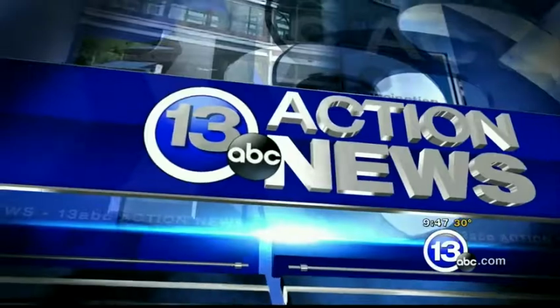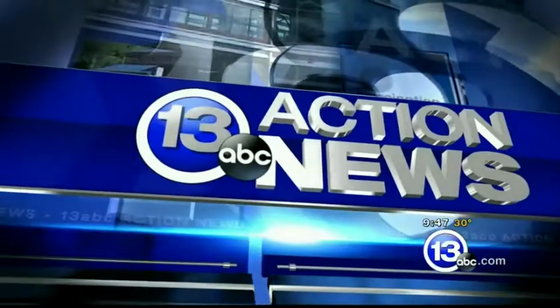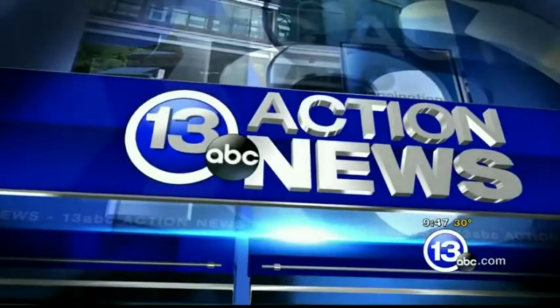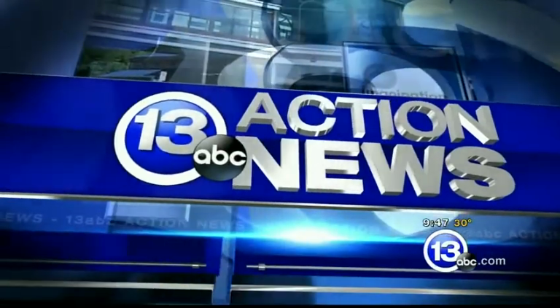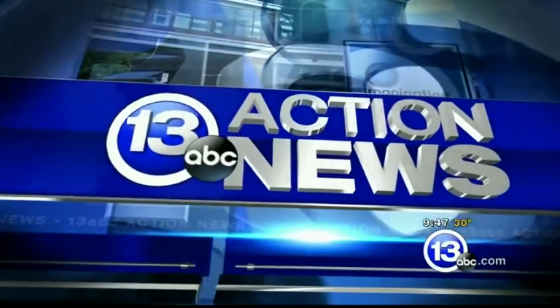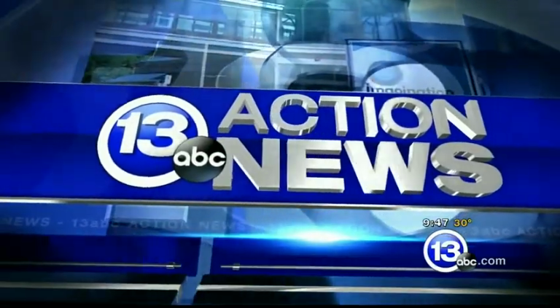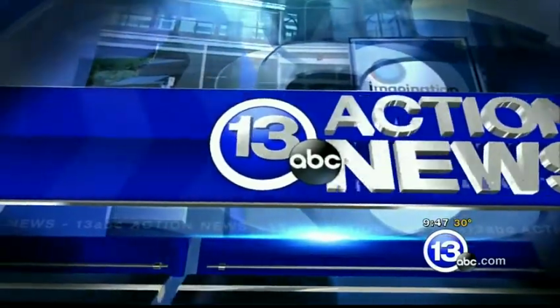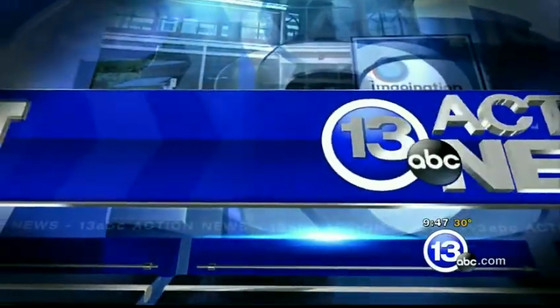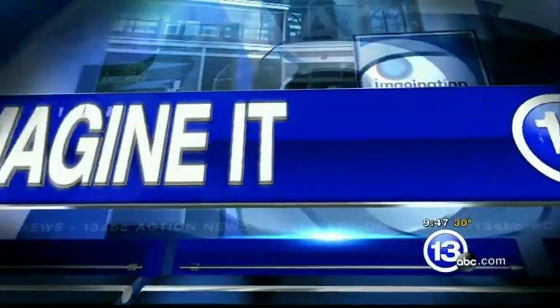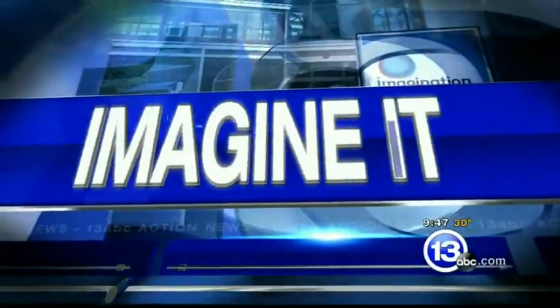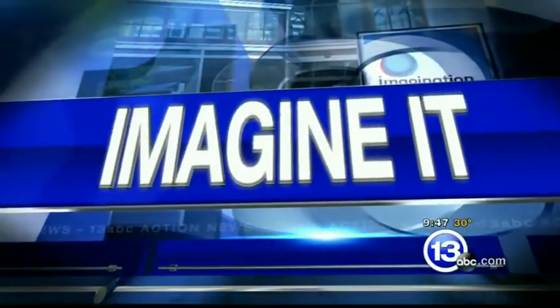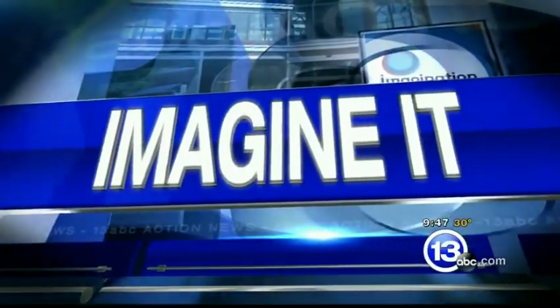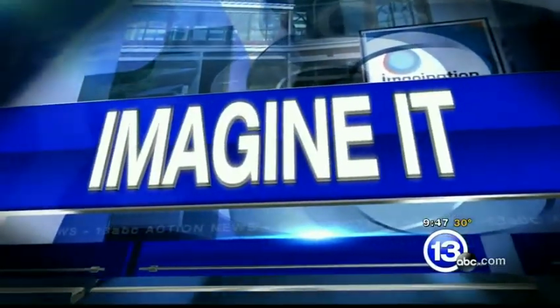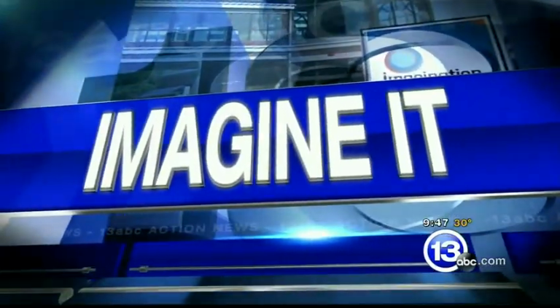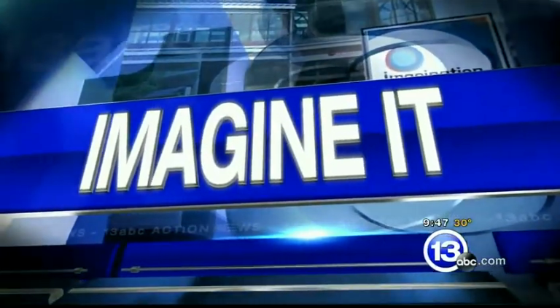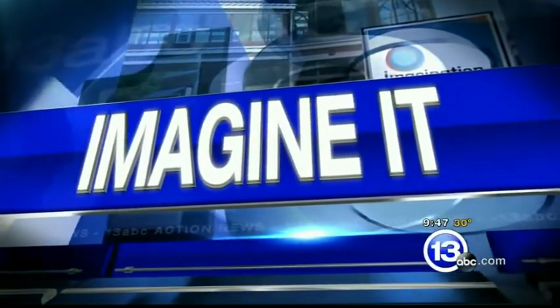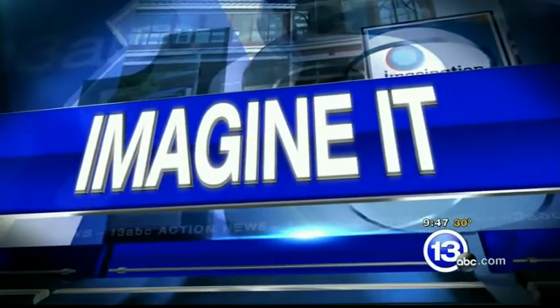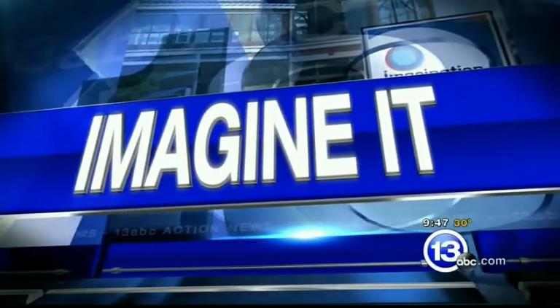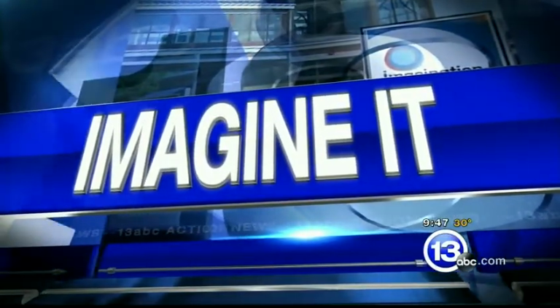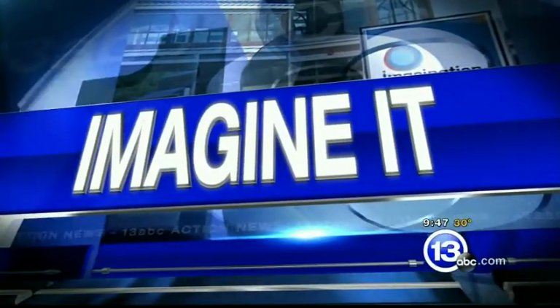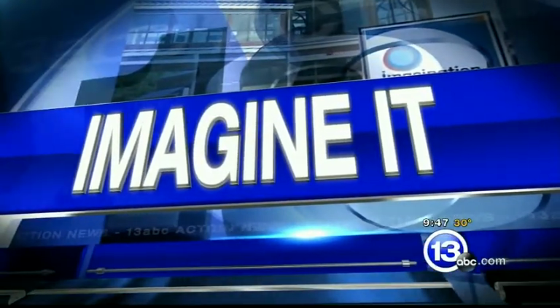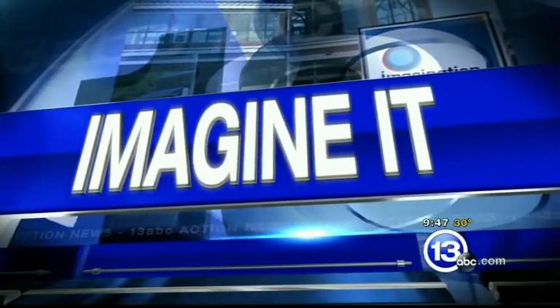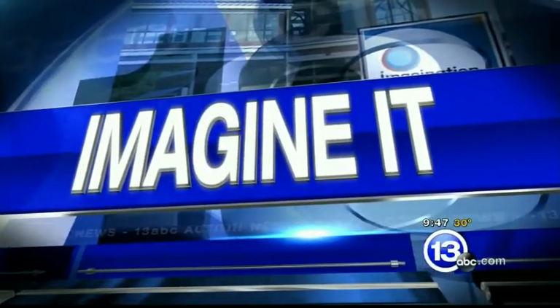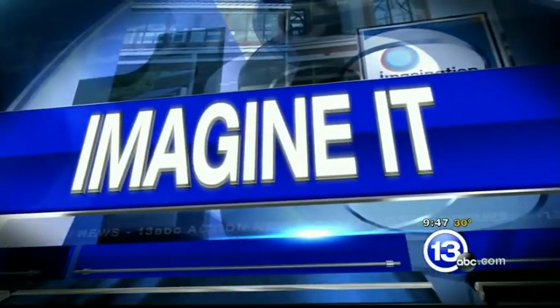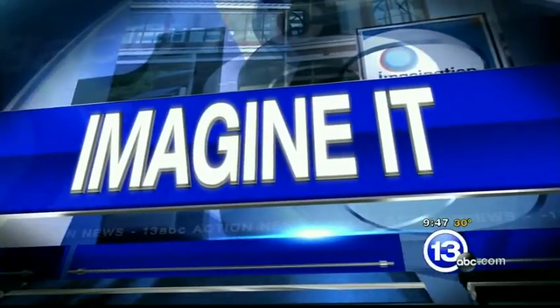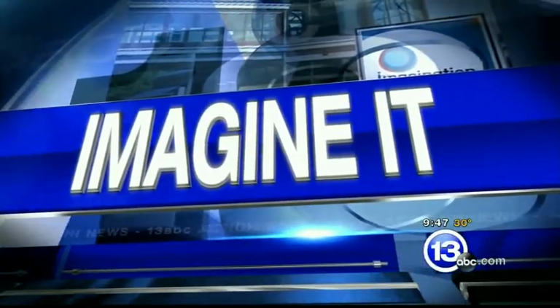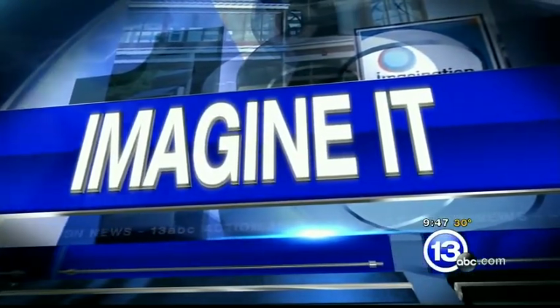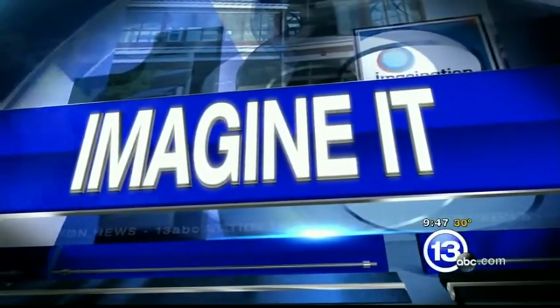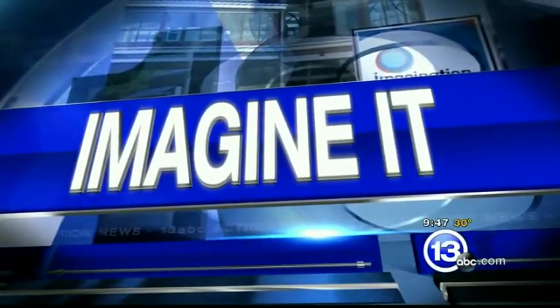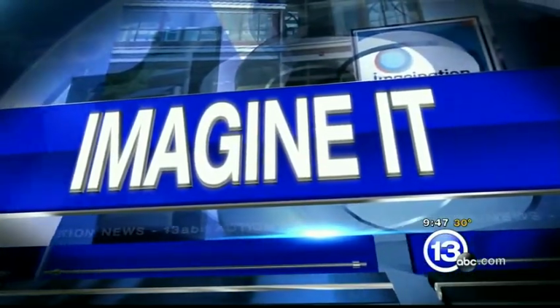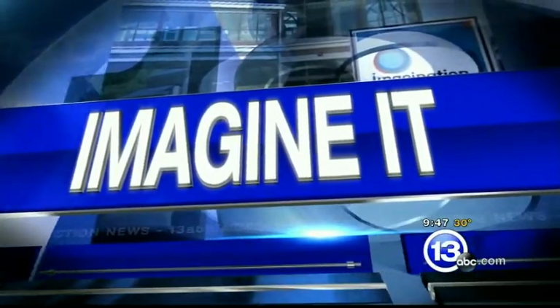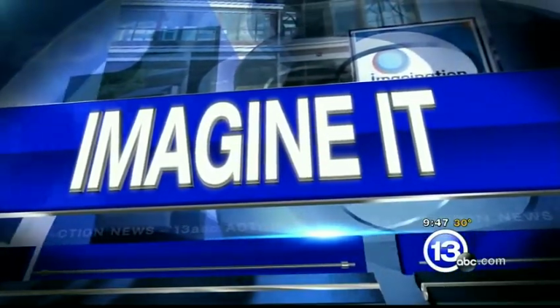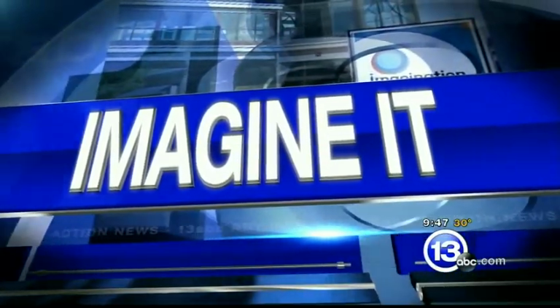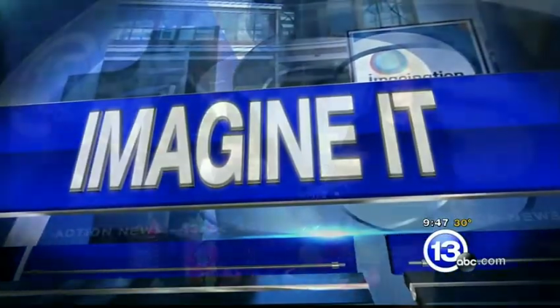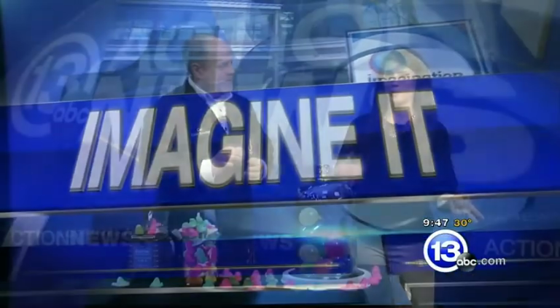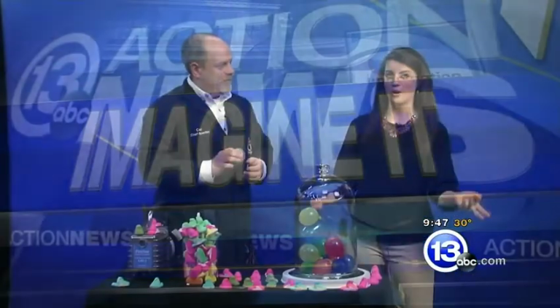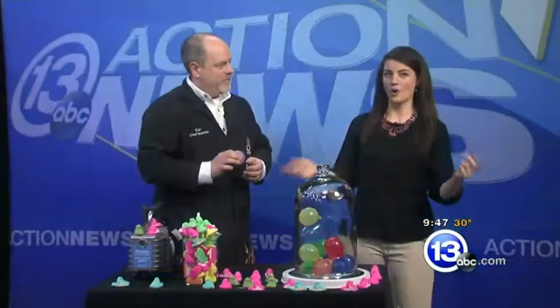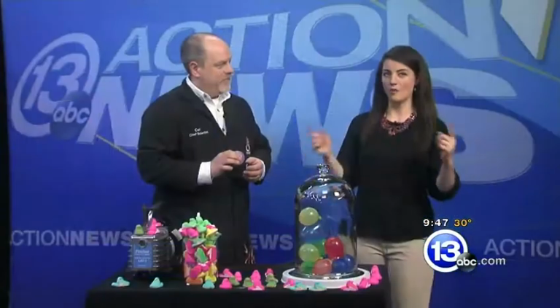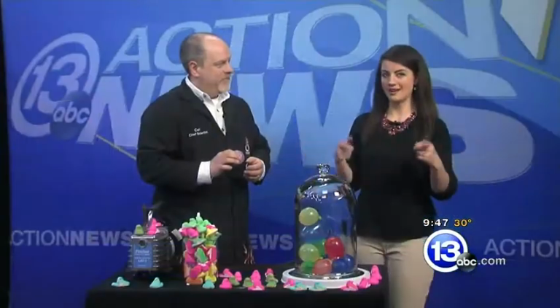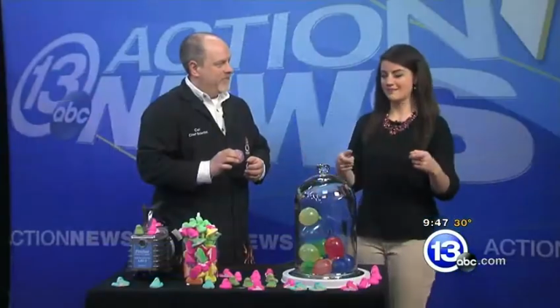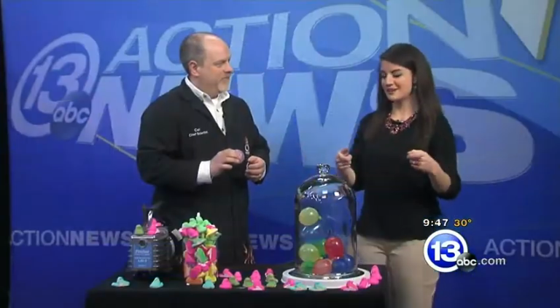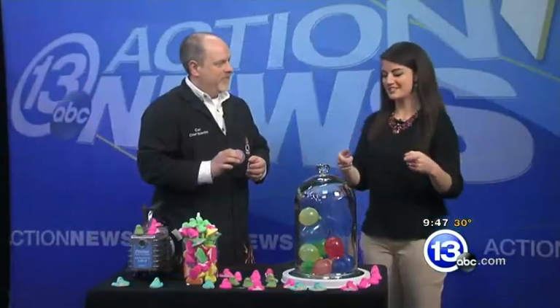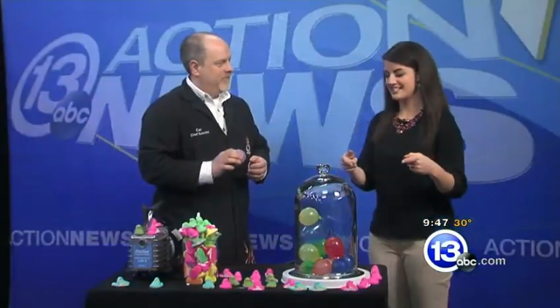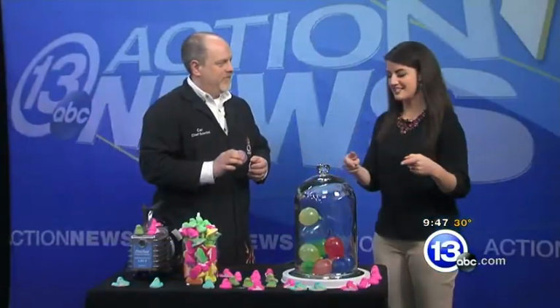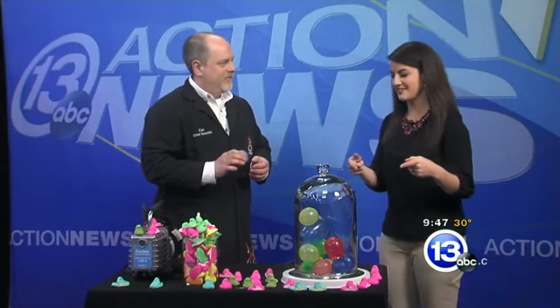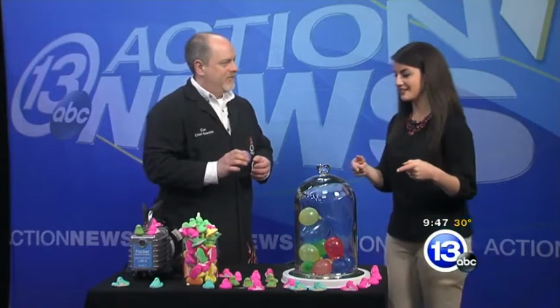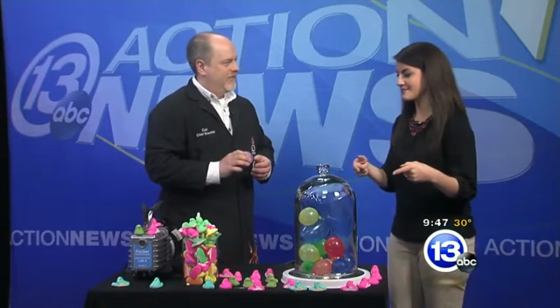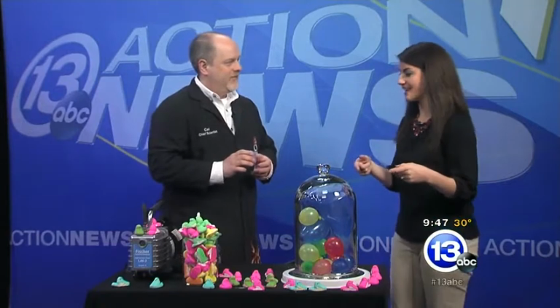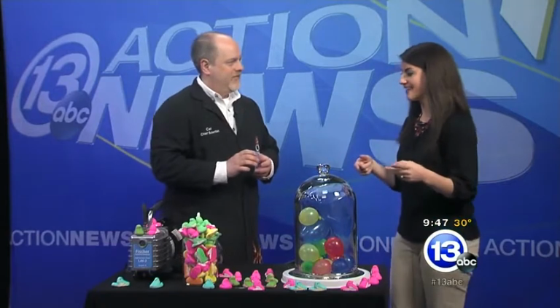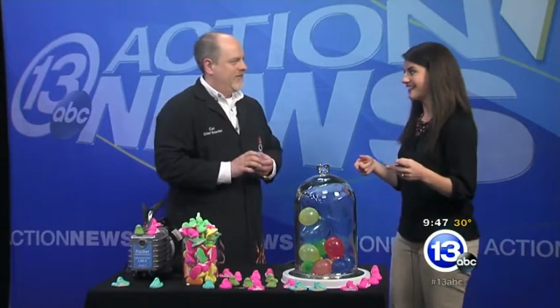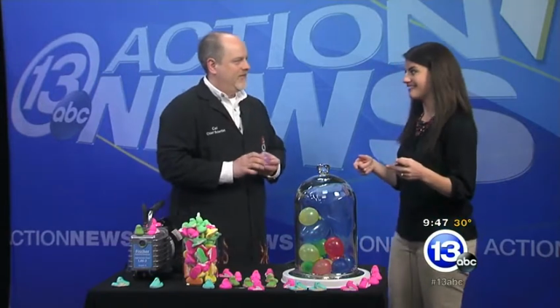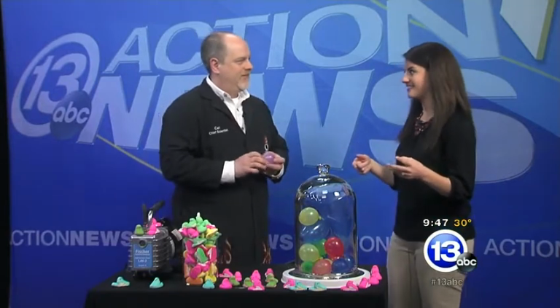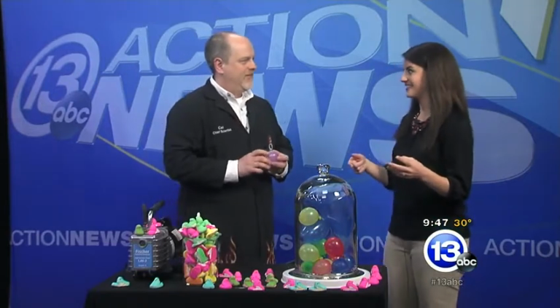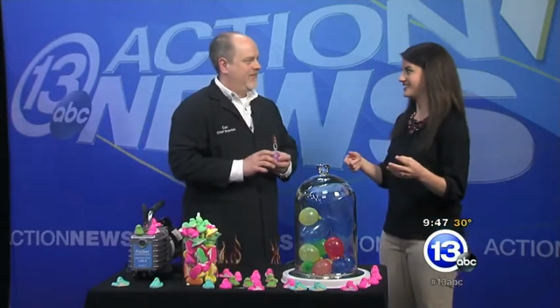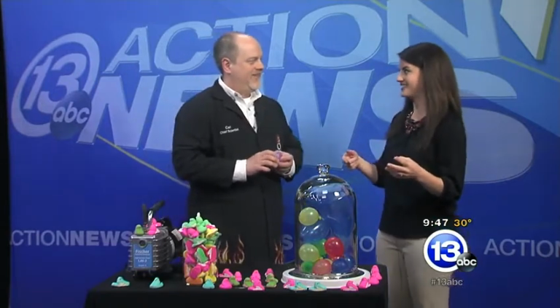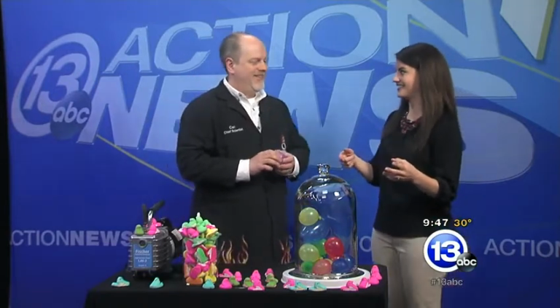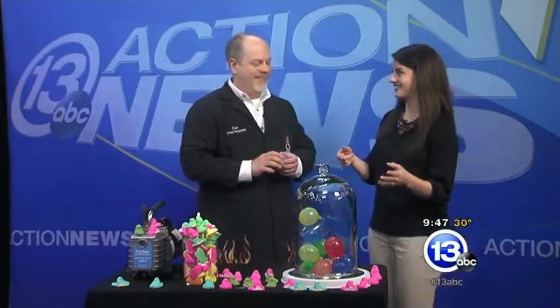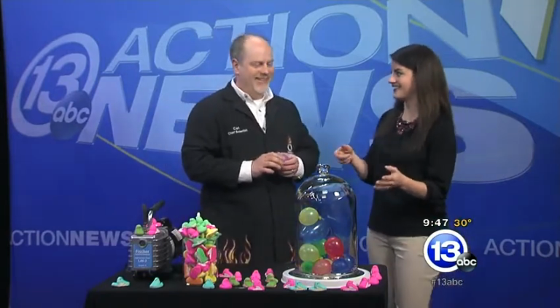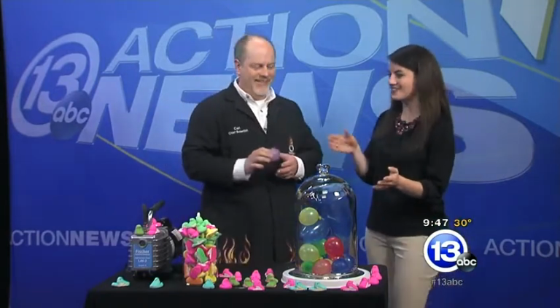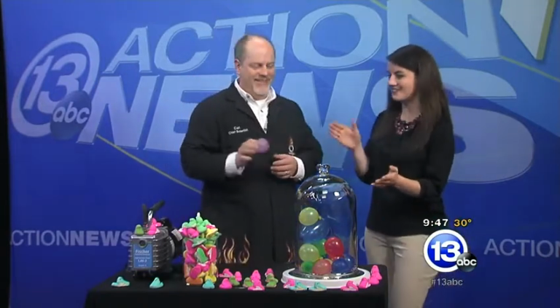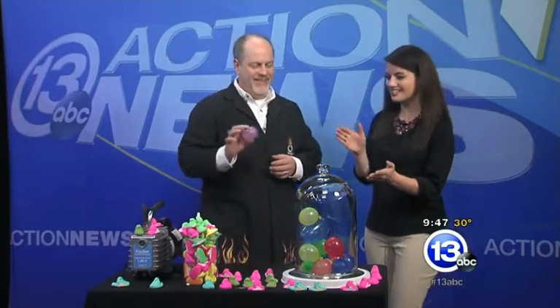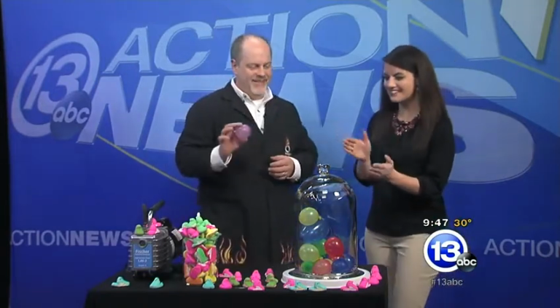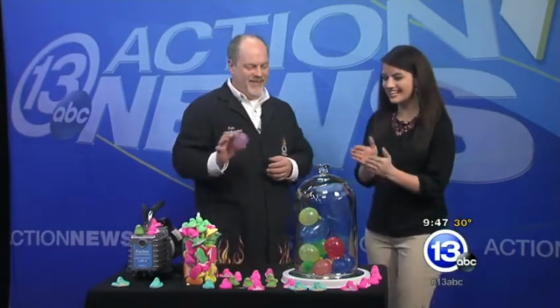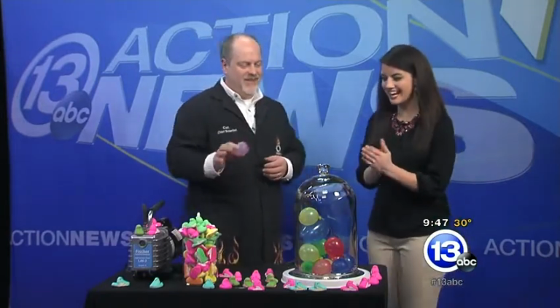It is 9:47. If the kiddos are watching right now, or if they're in the room, make them watch the TV because they love this one. Carl, what are we doing today?